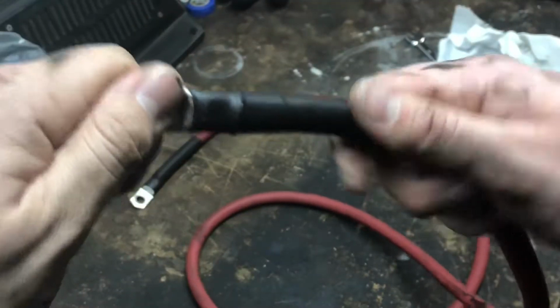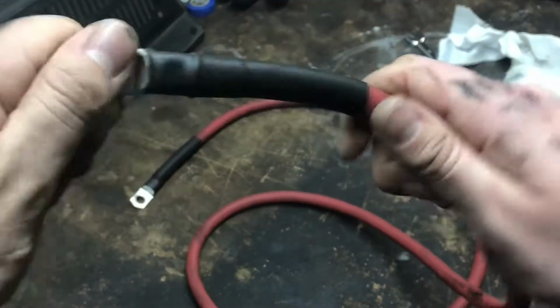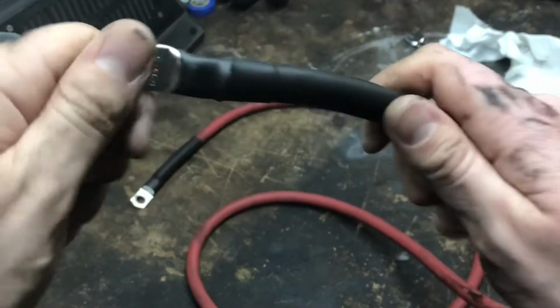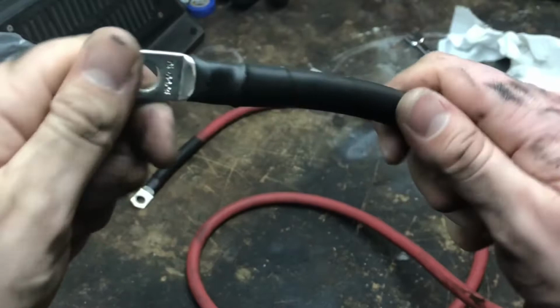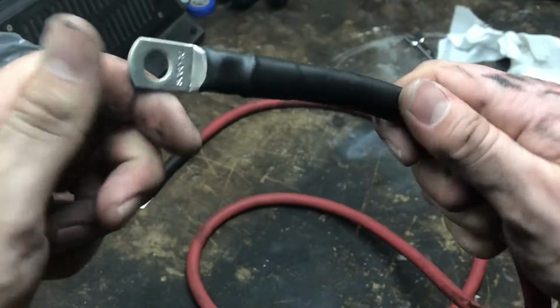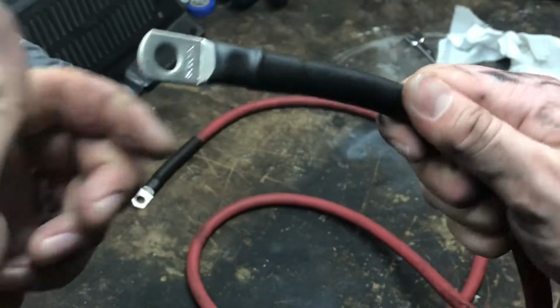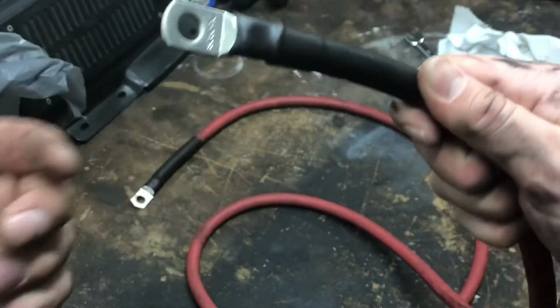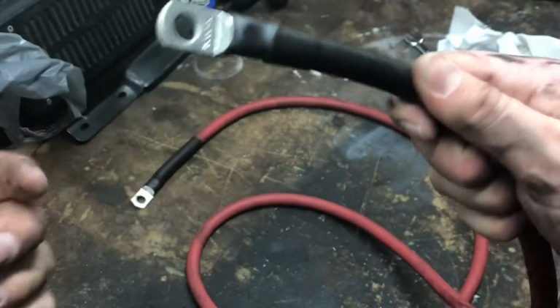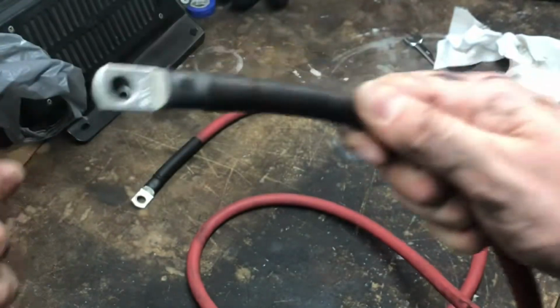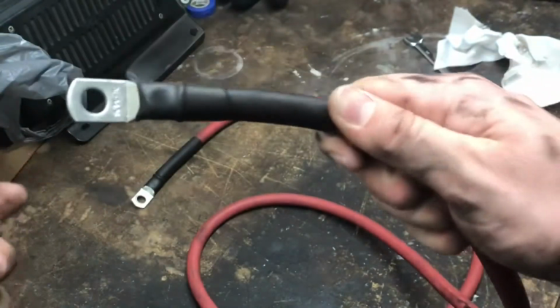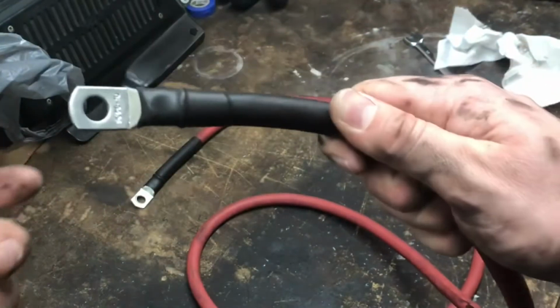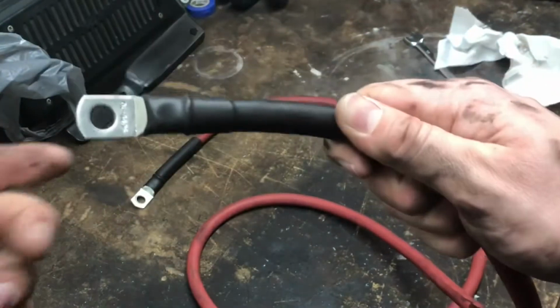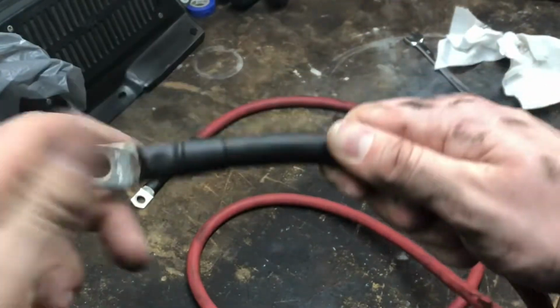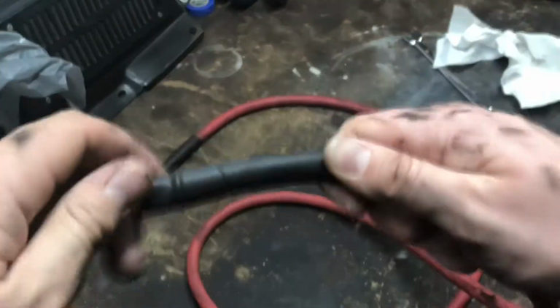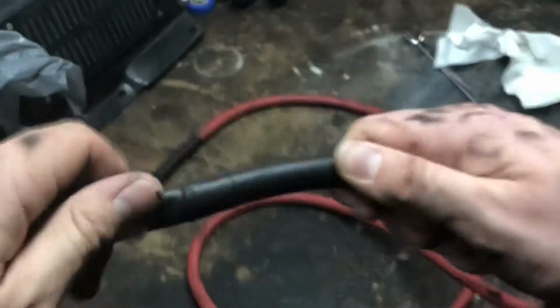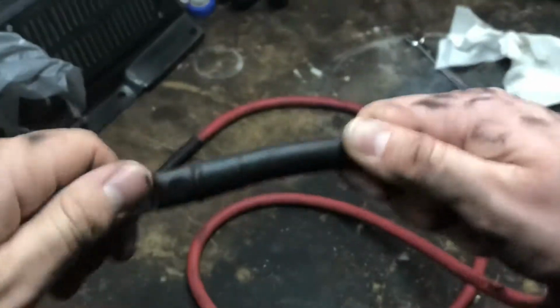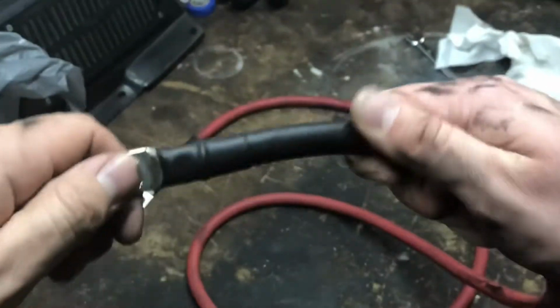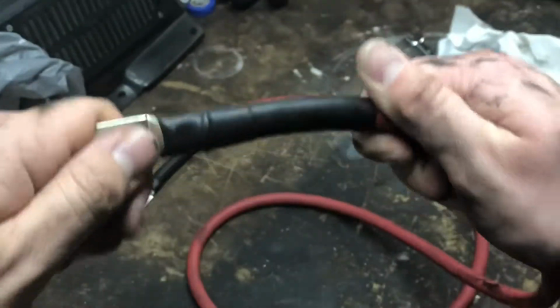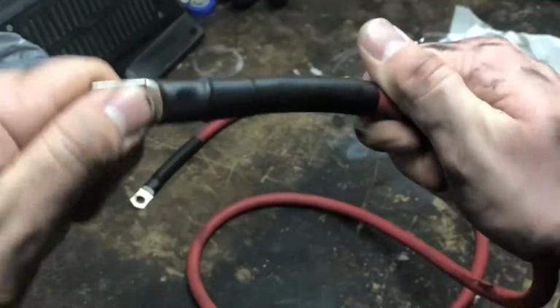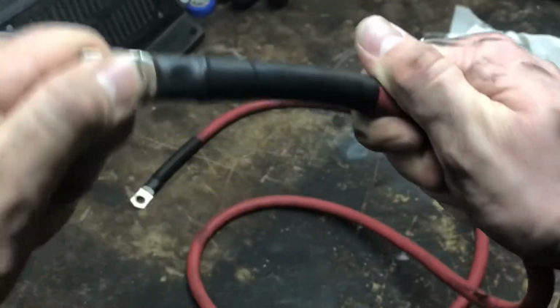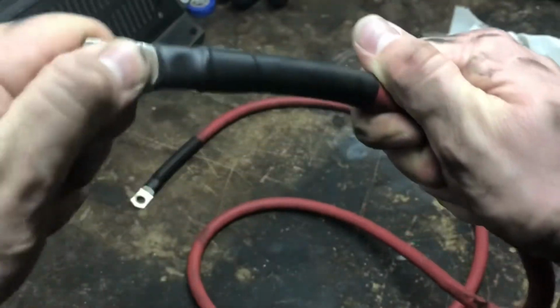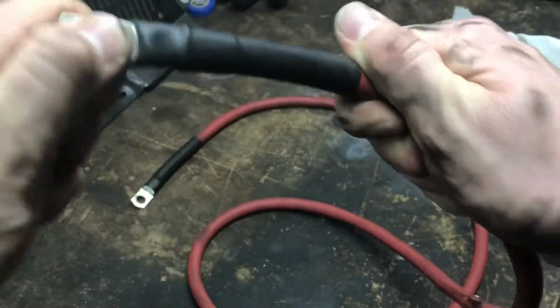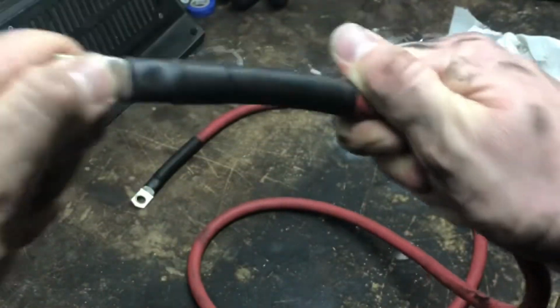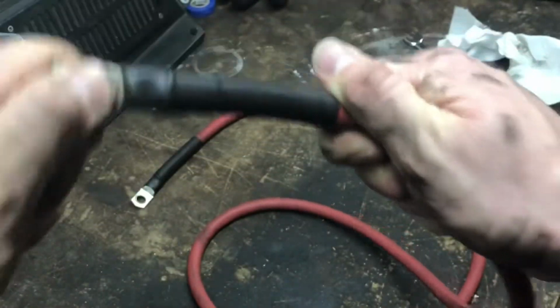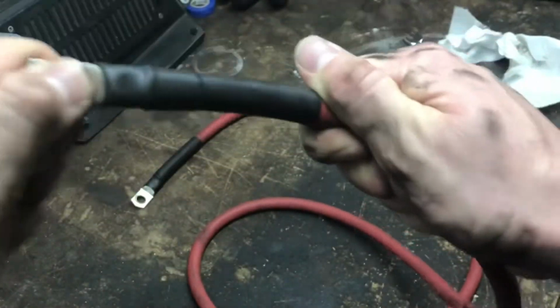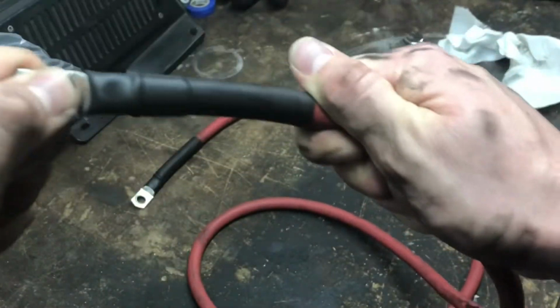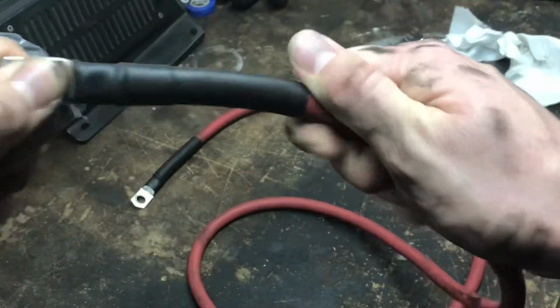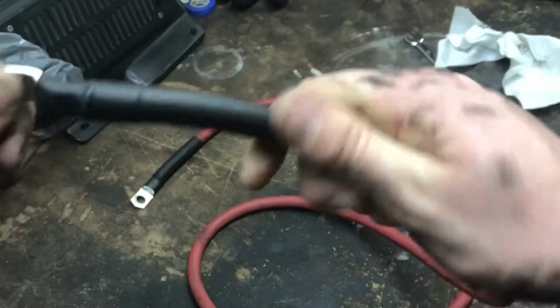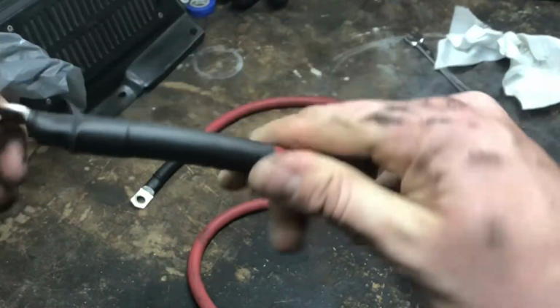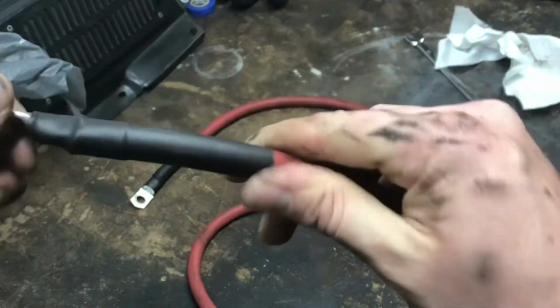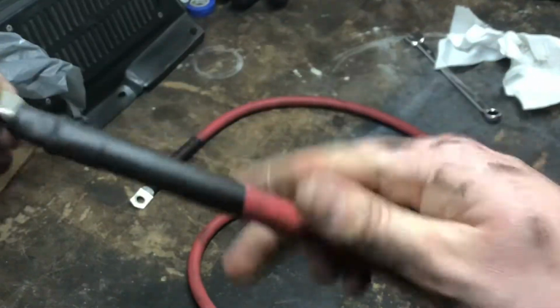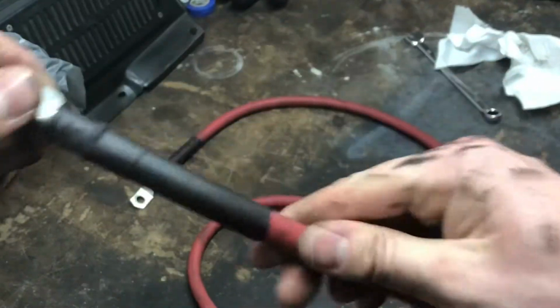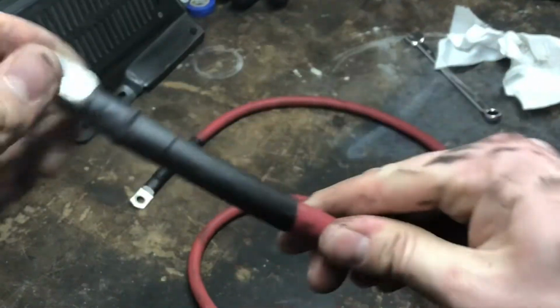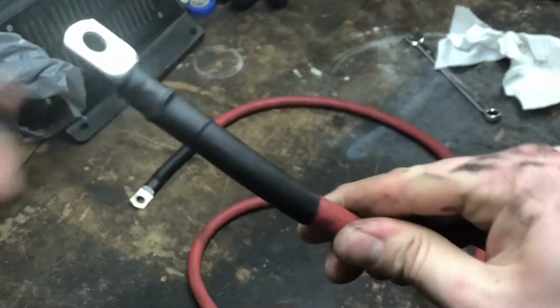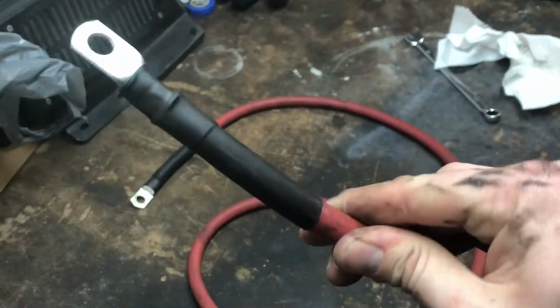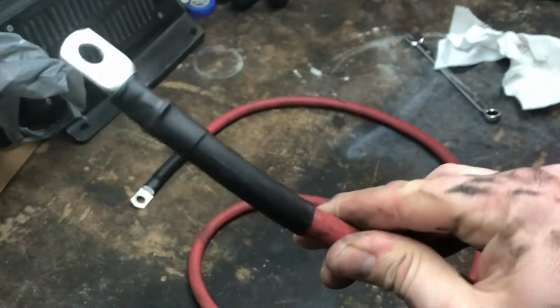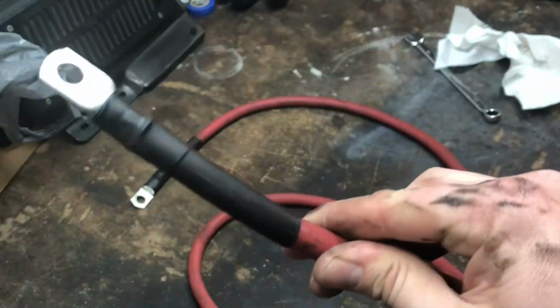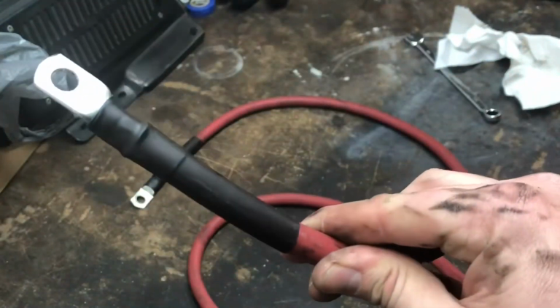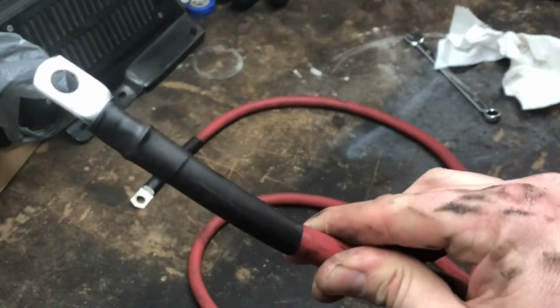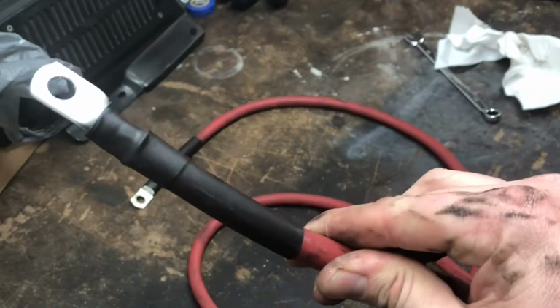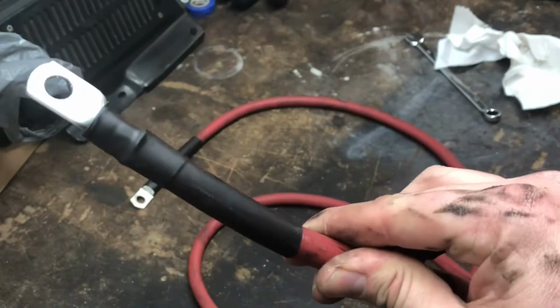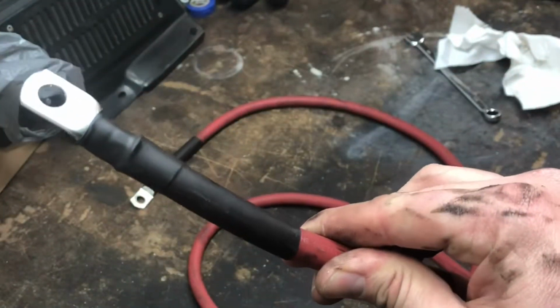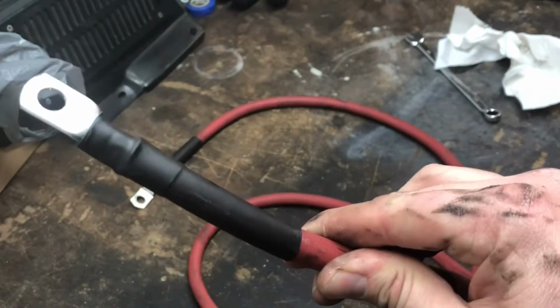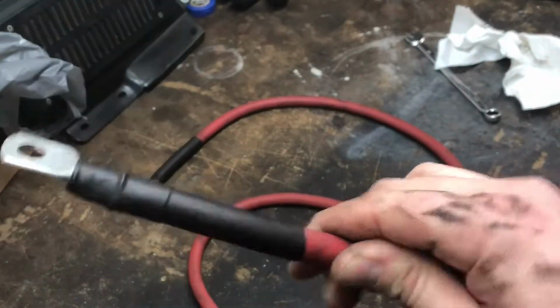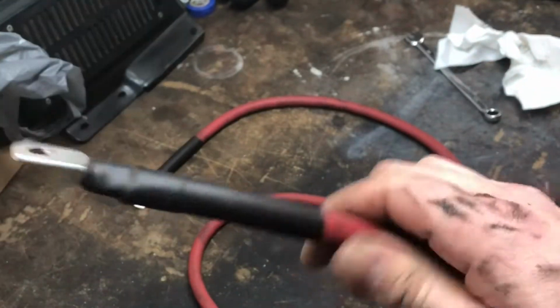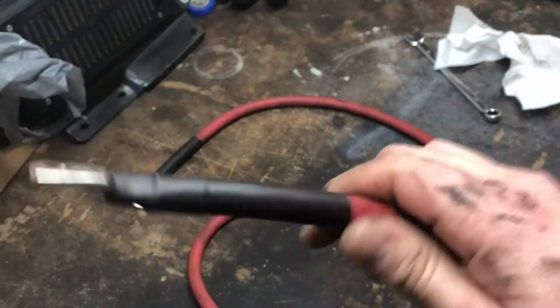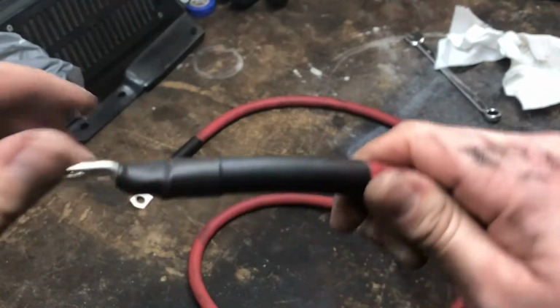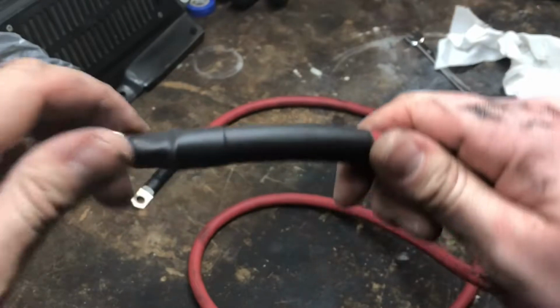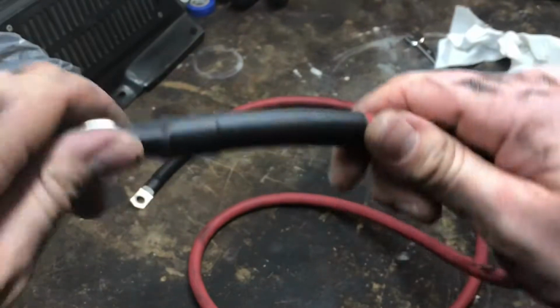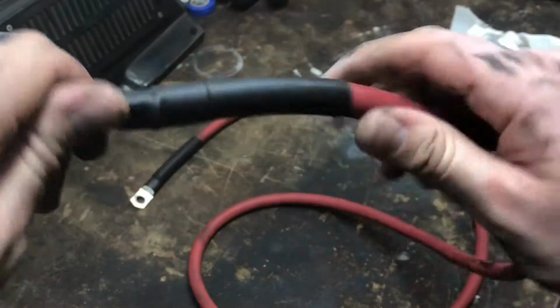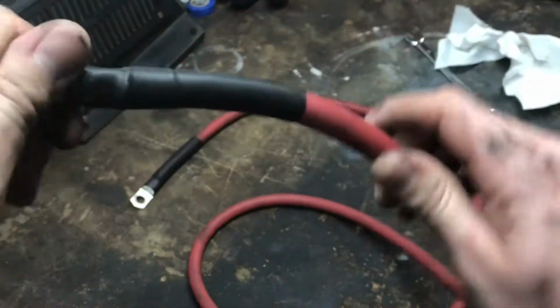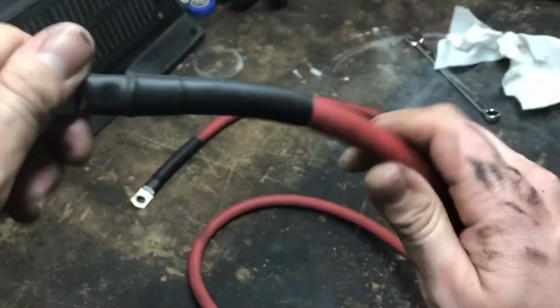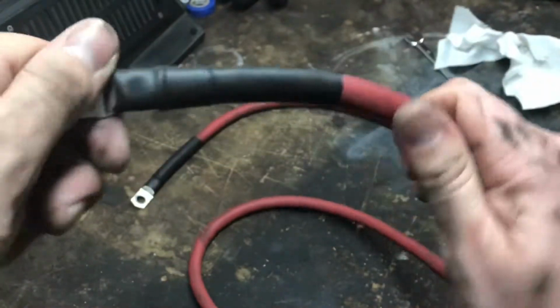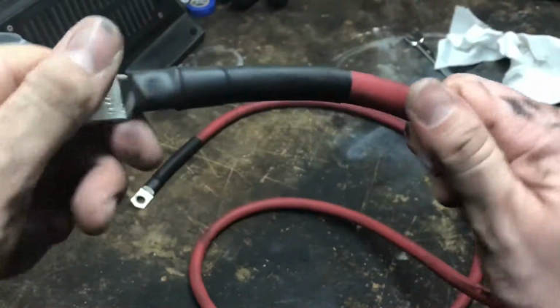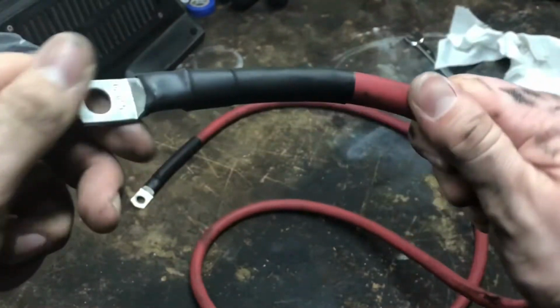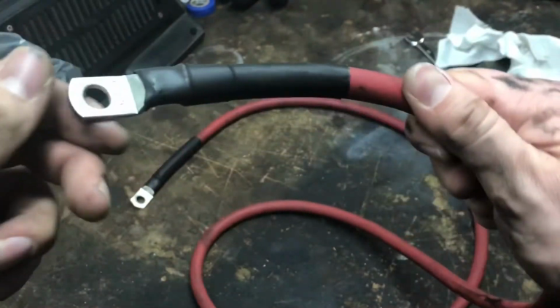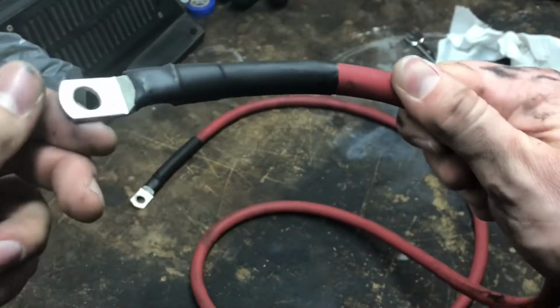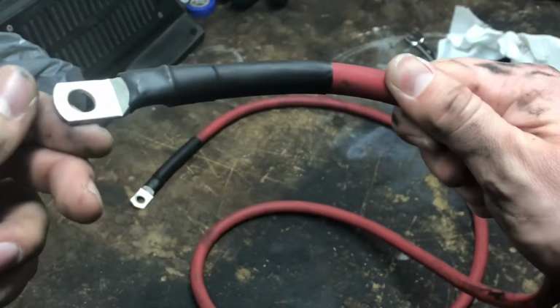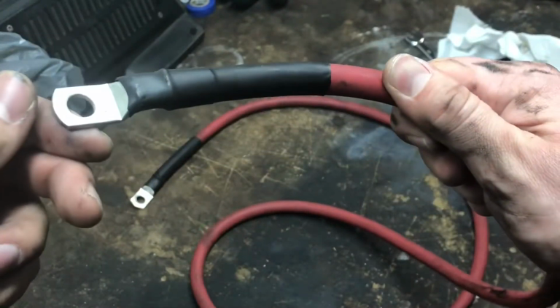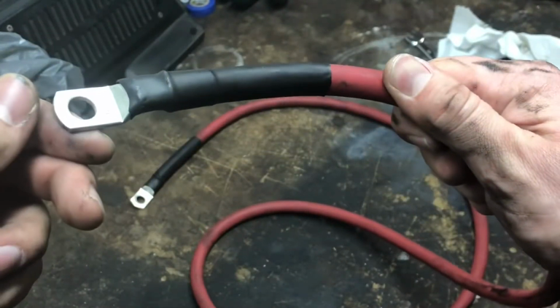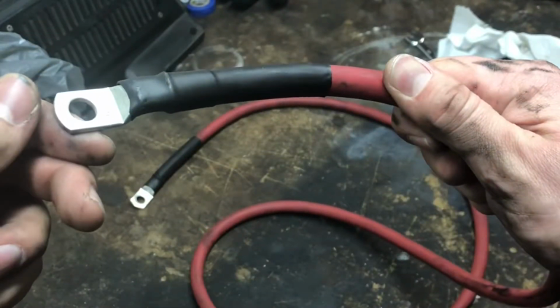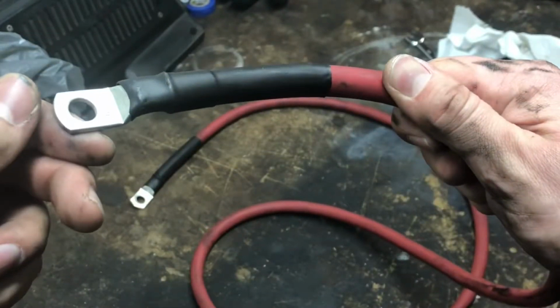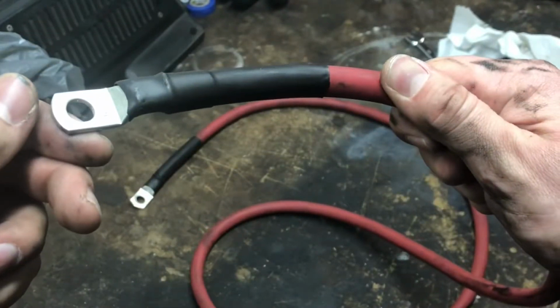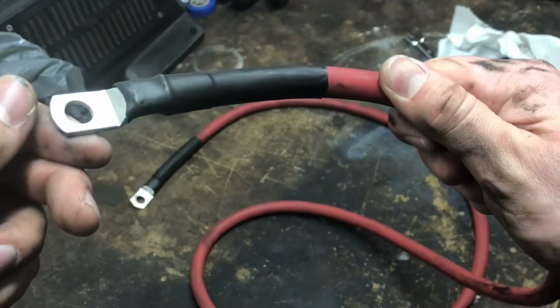There you have it guys, a nice solid connection. It's not going anywhere, it's weather tight — perfect.